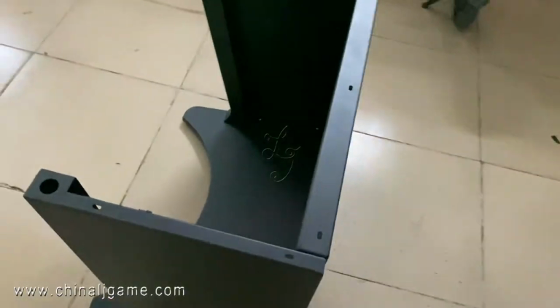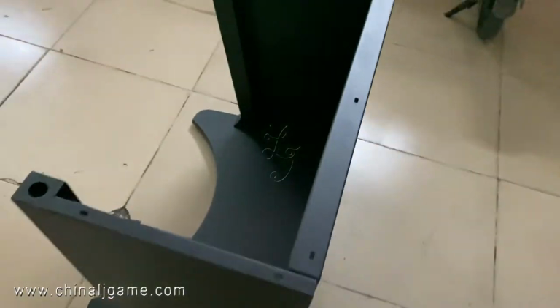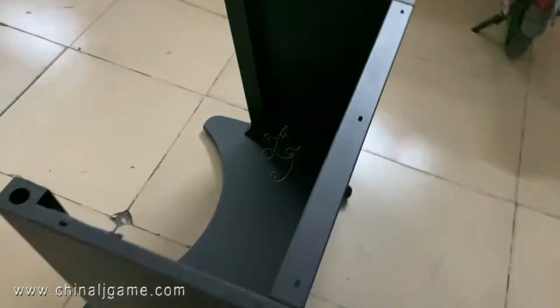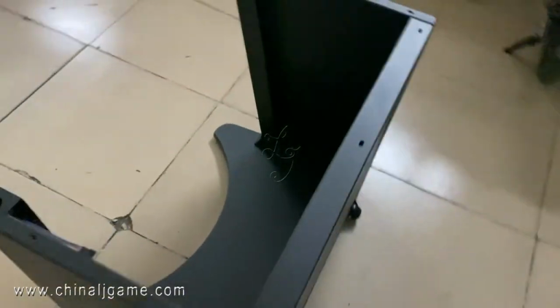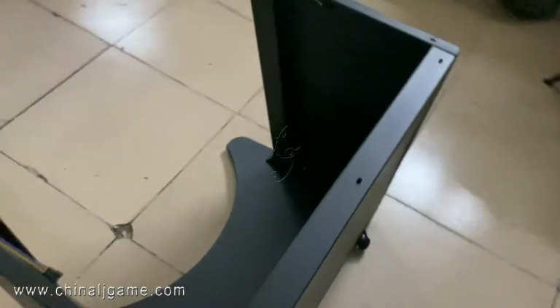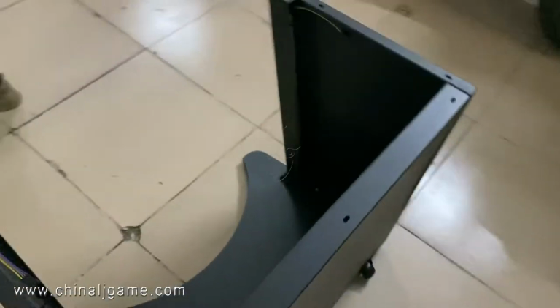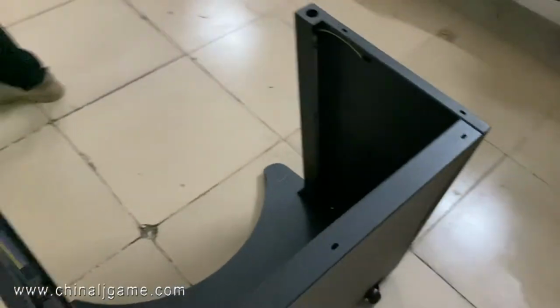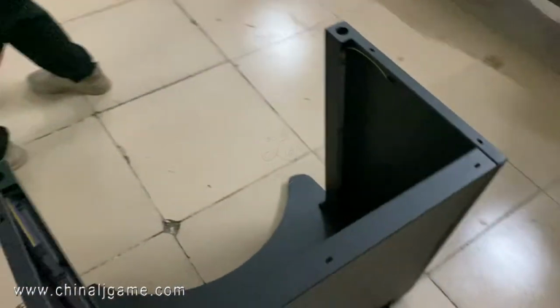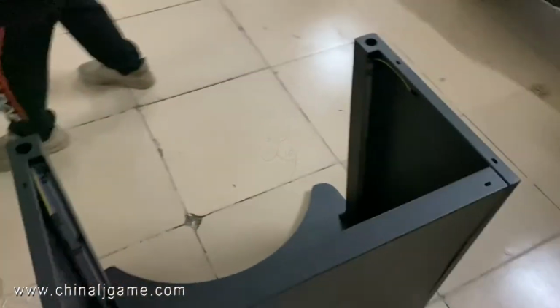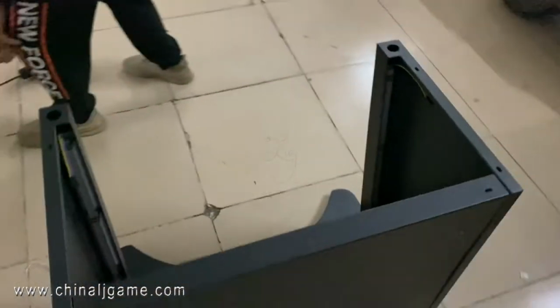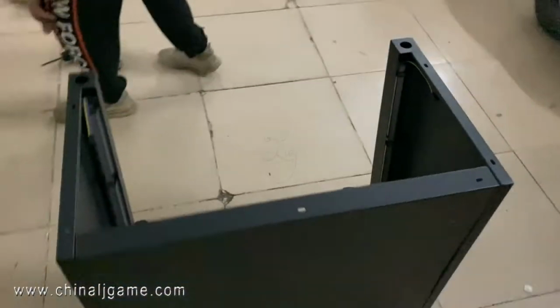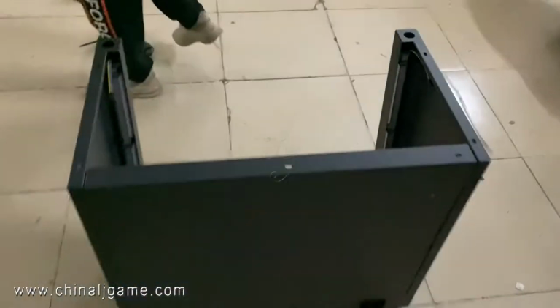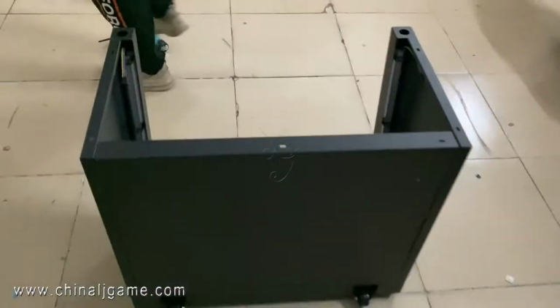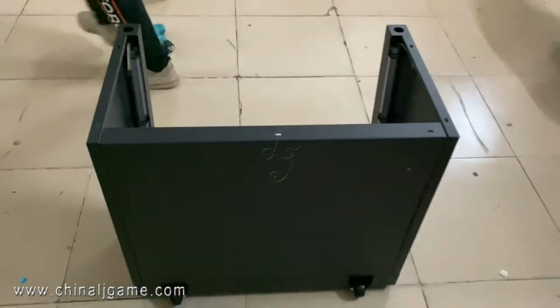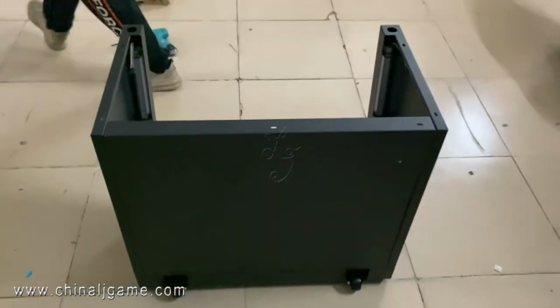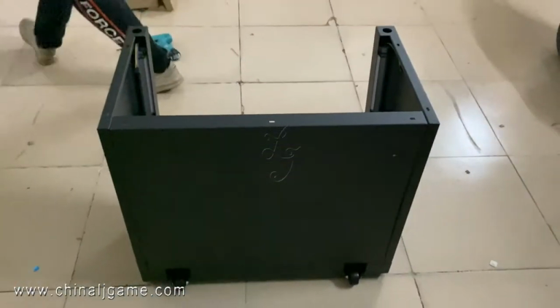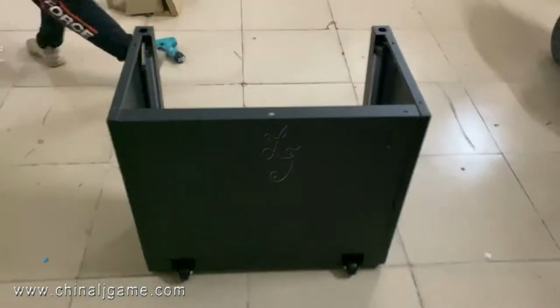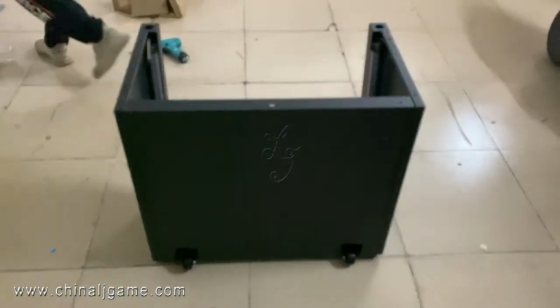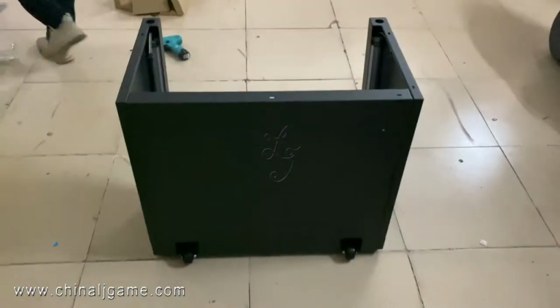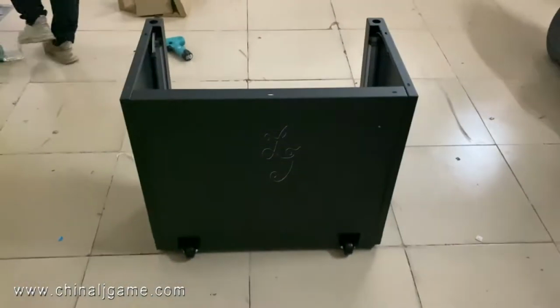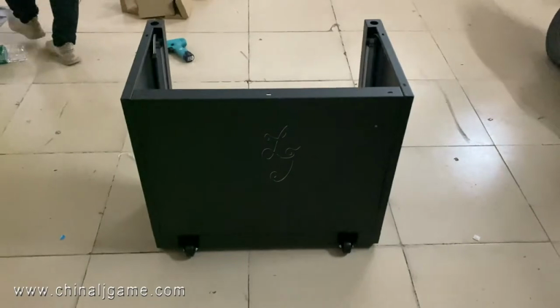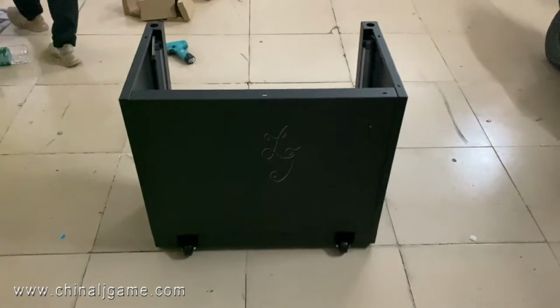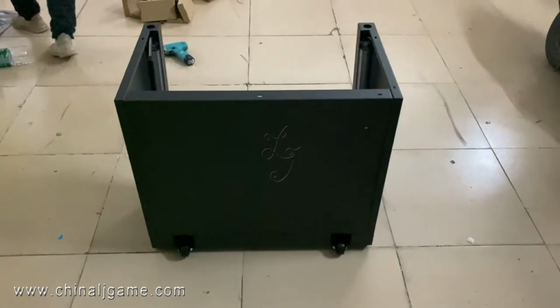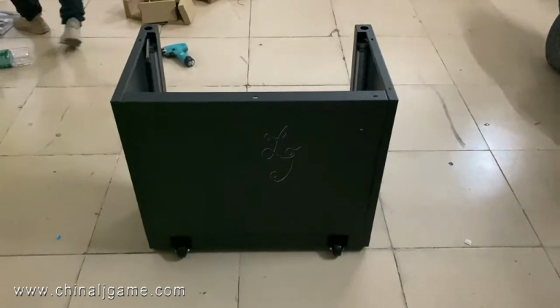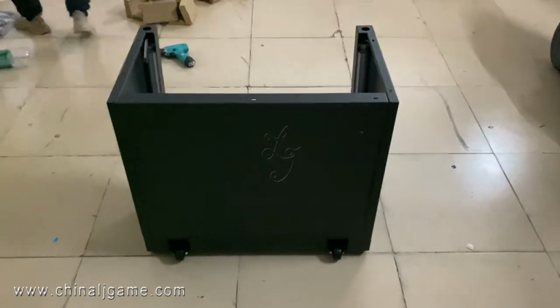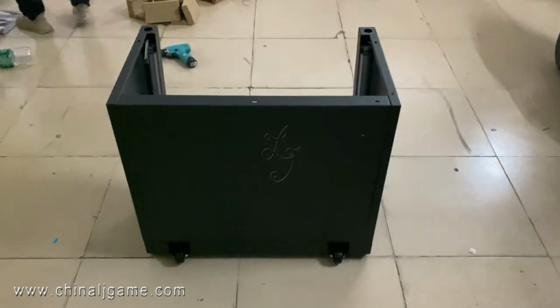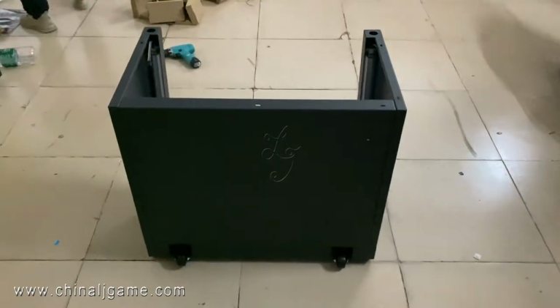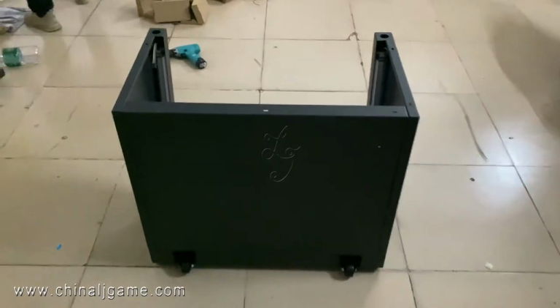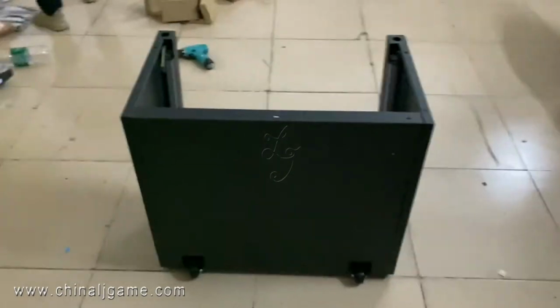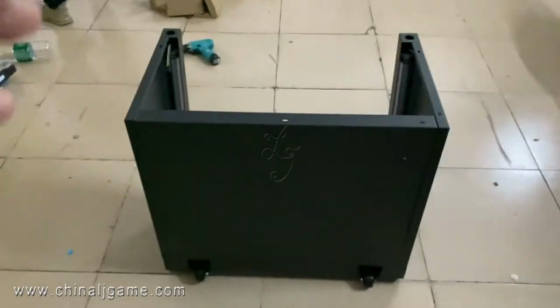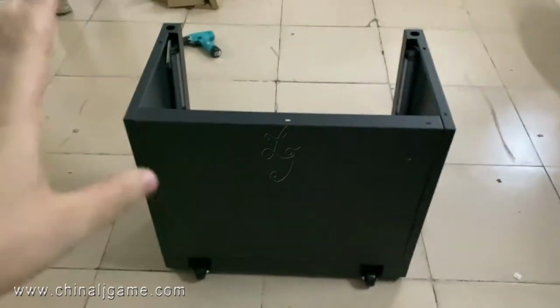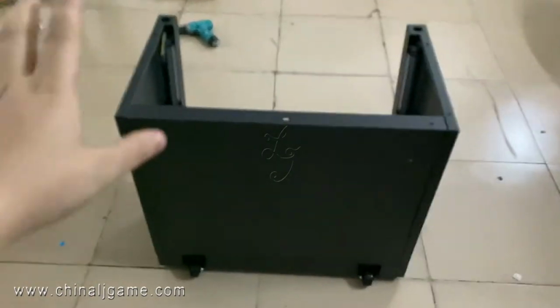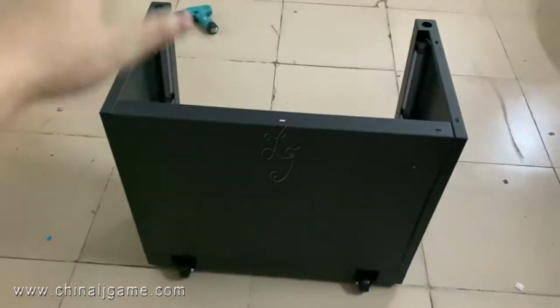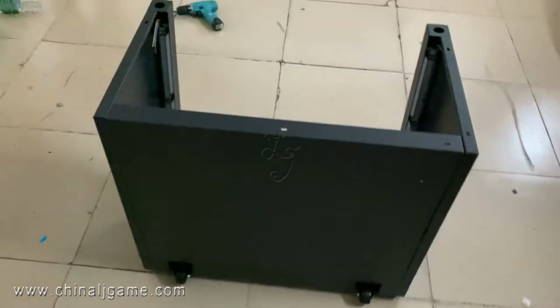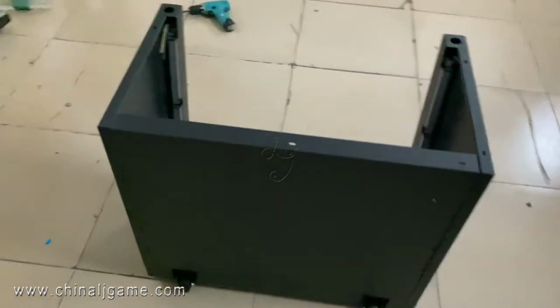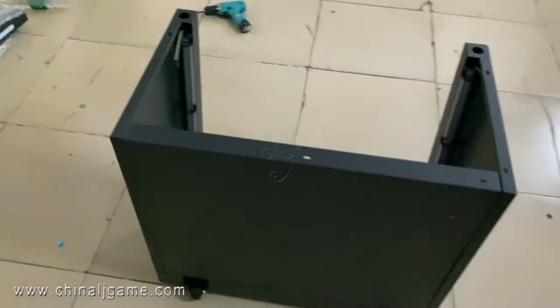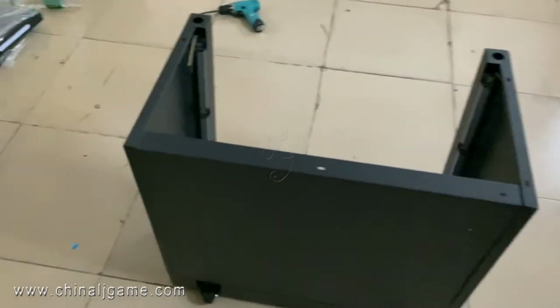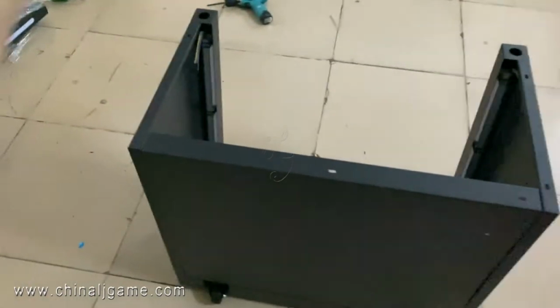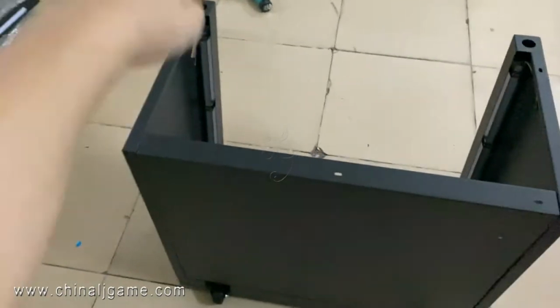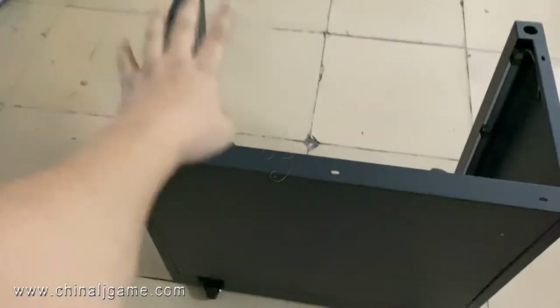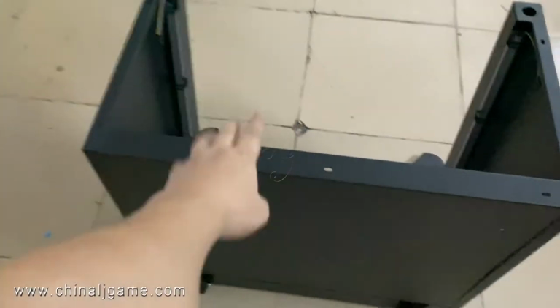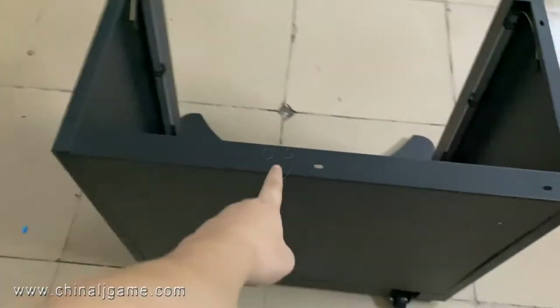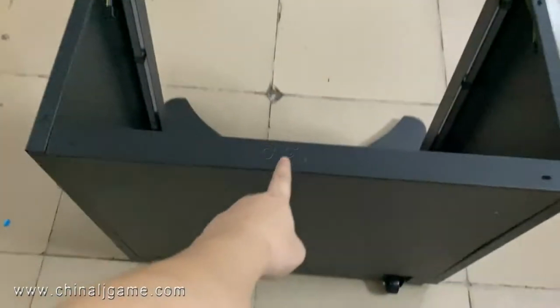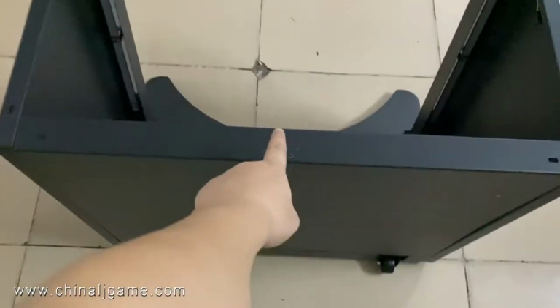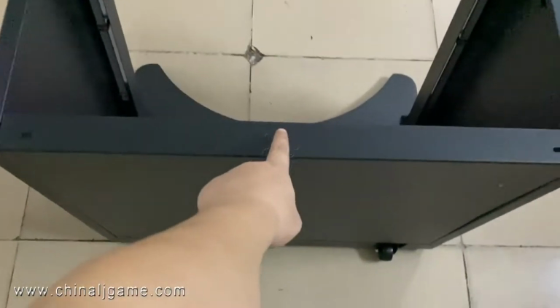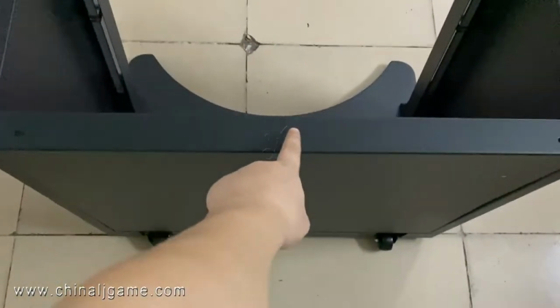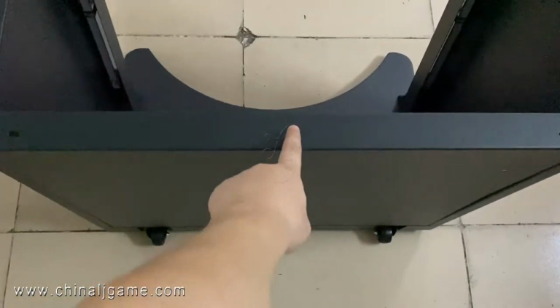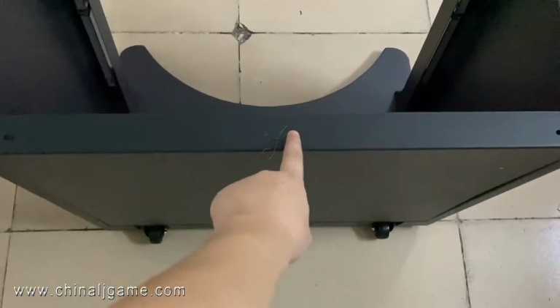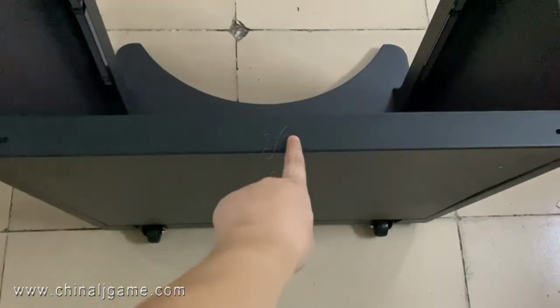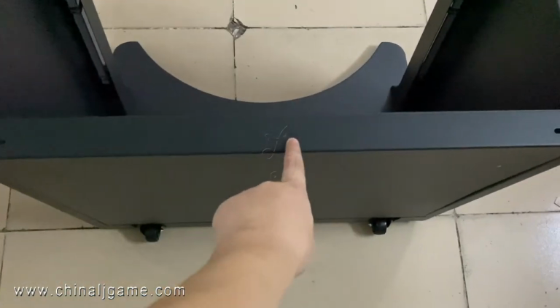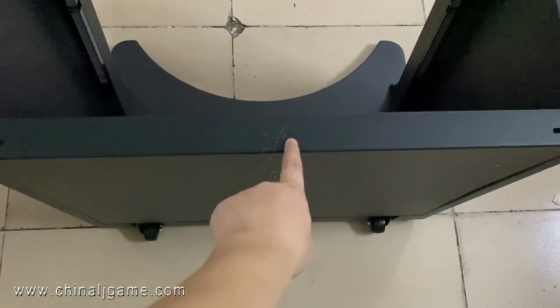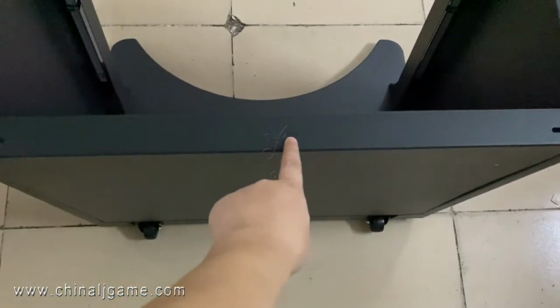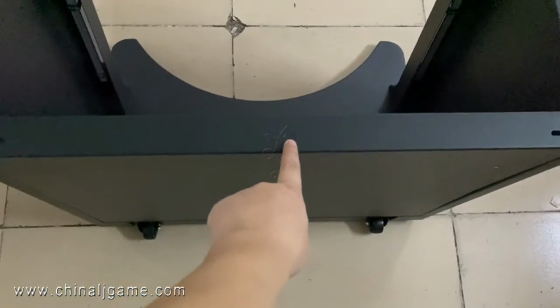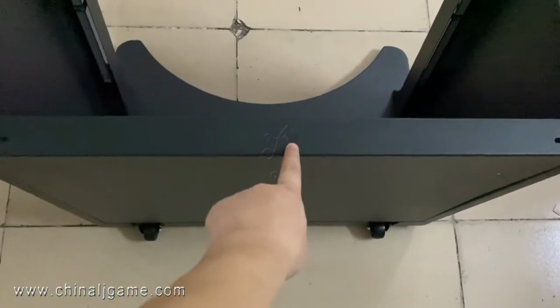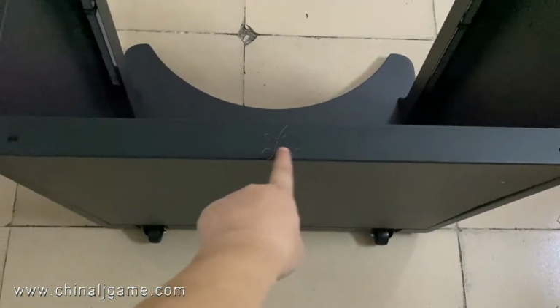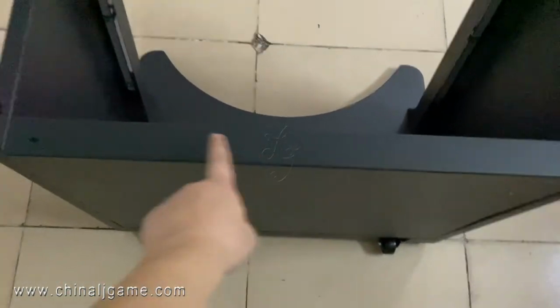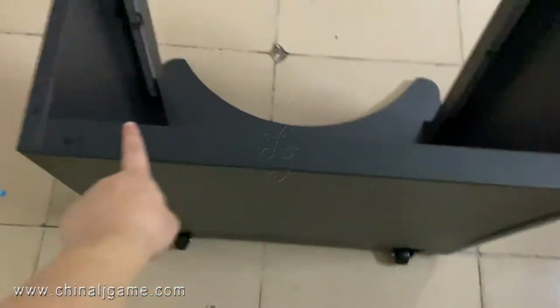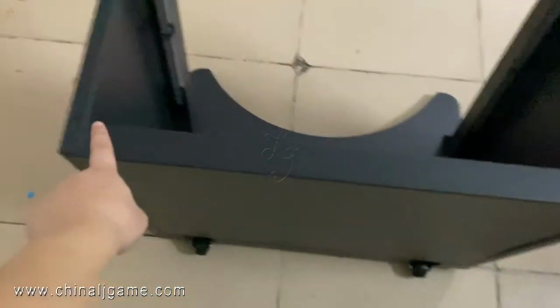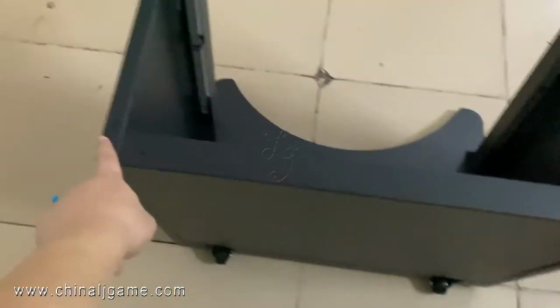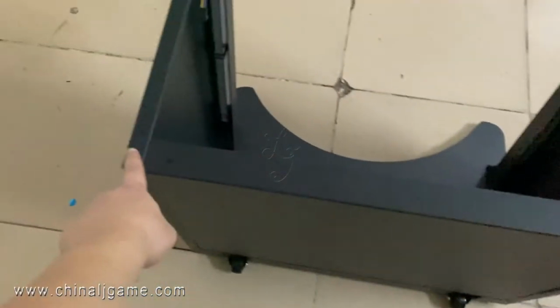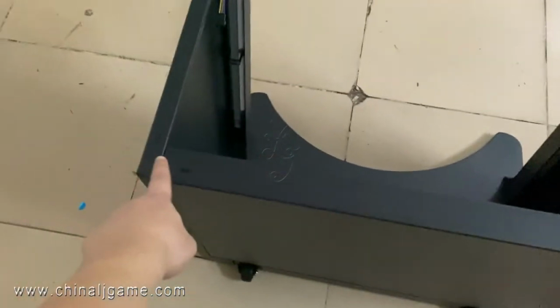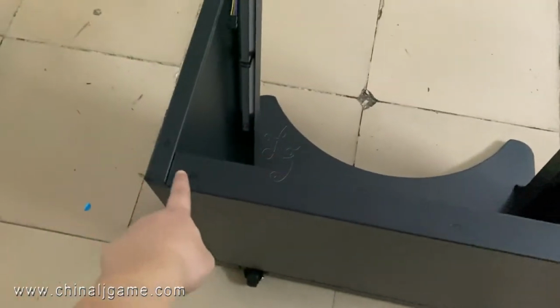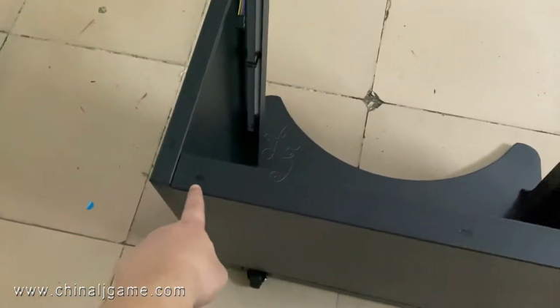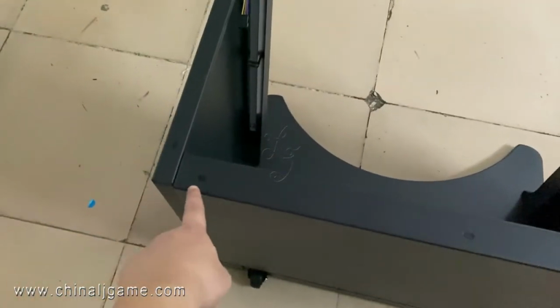This is the base, and then on the upside there are the screws too, you see.